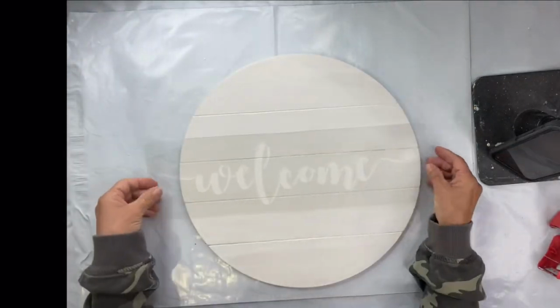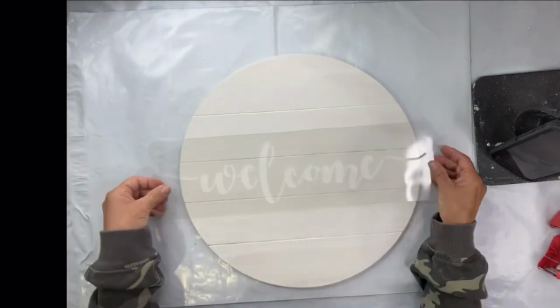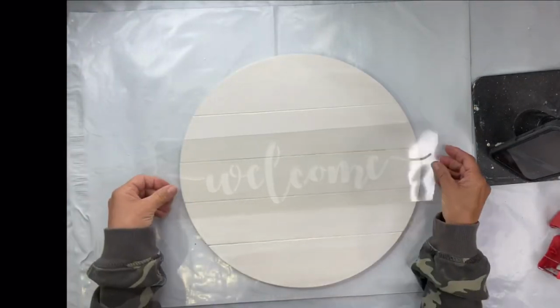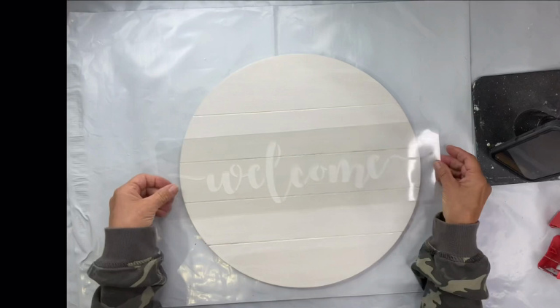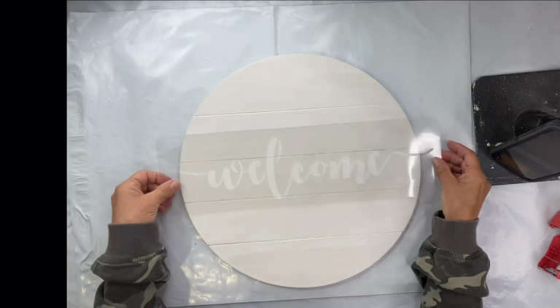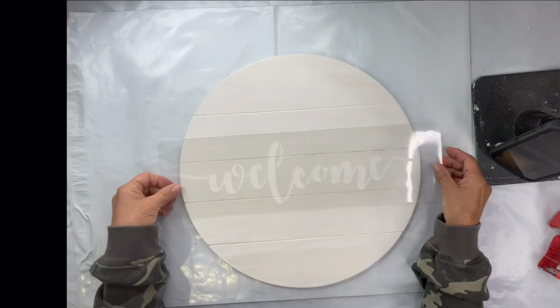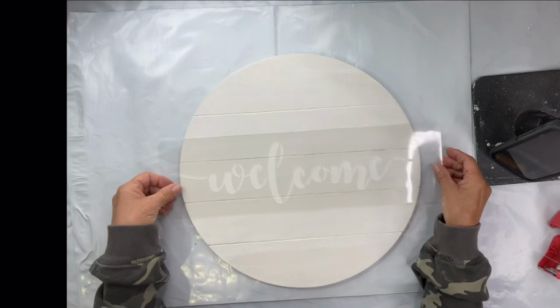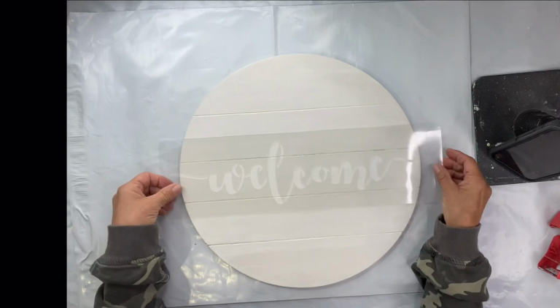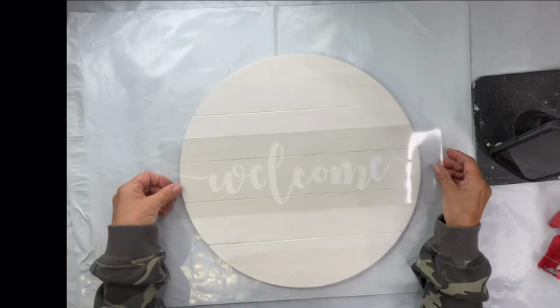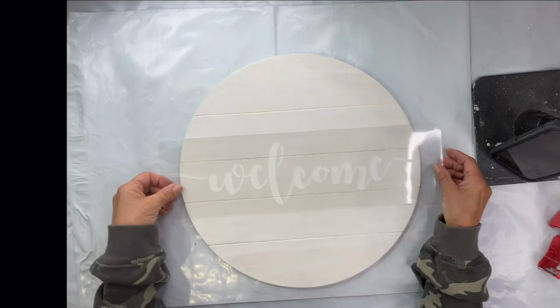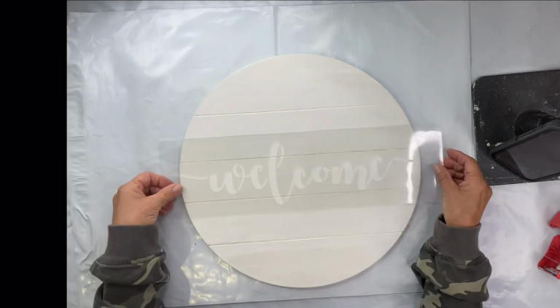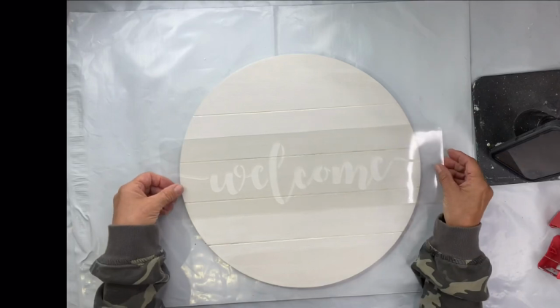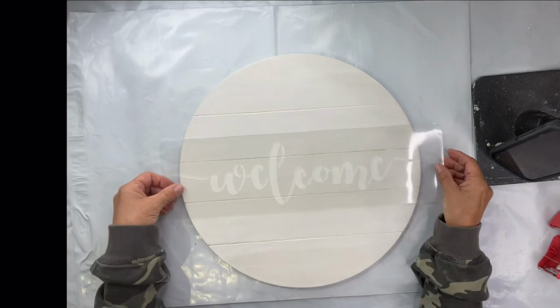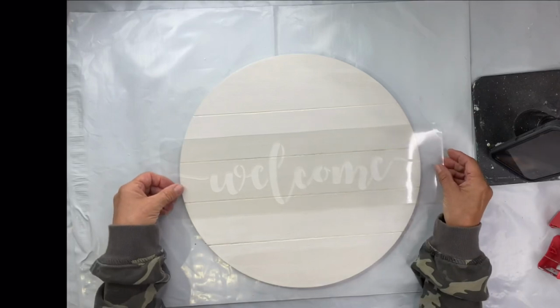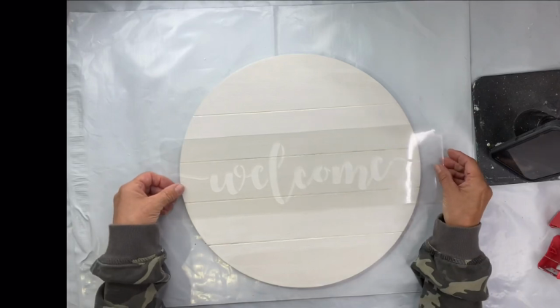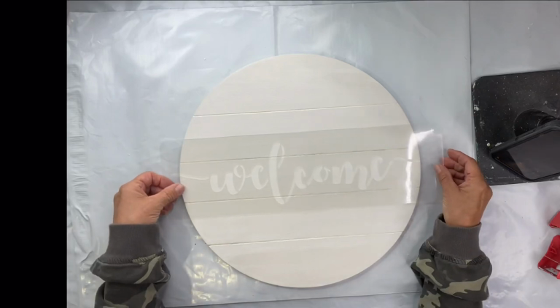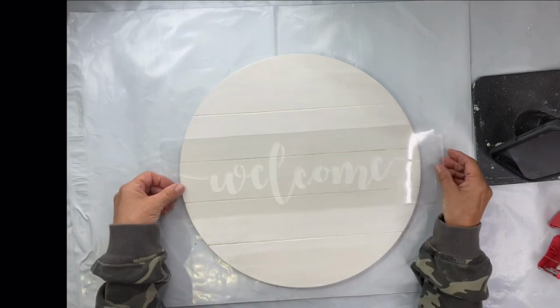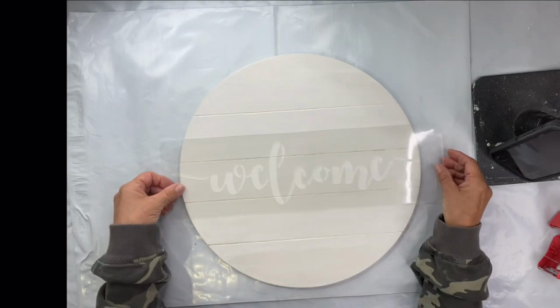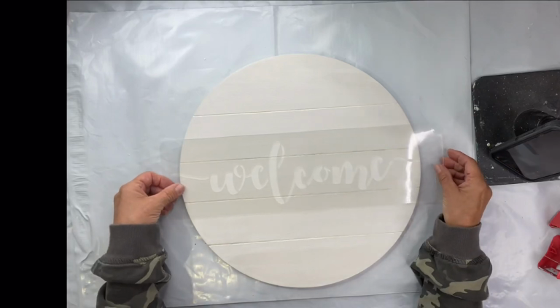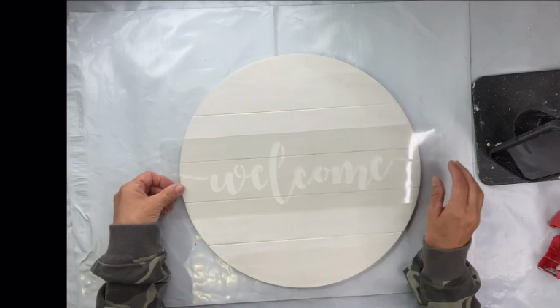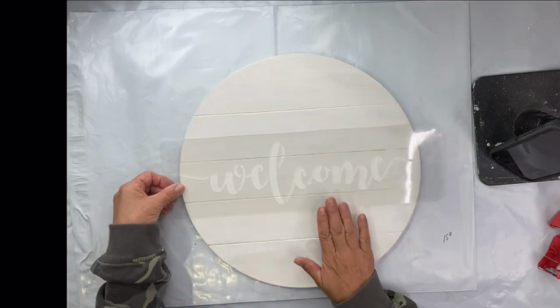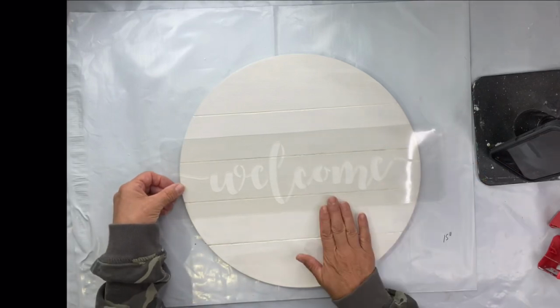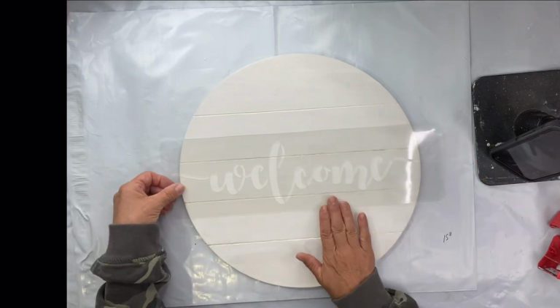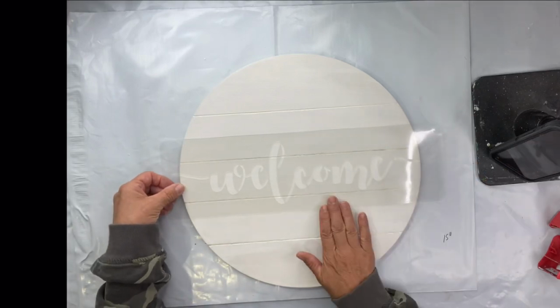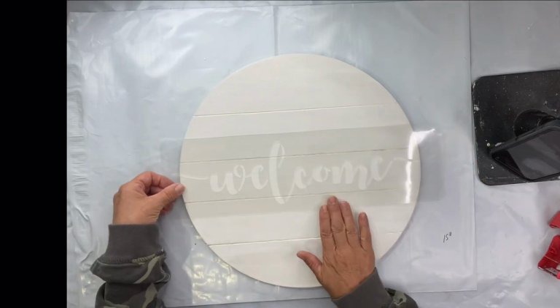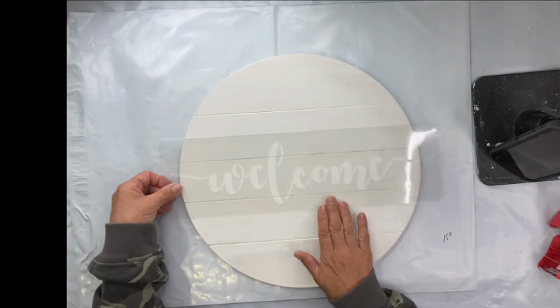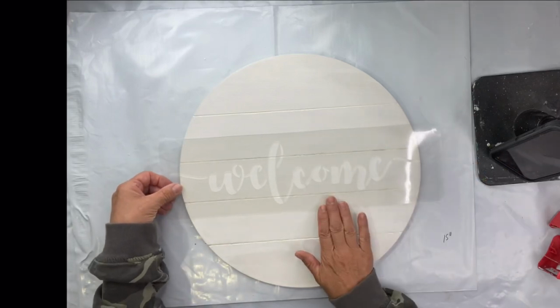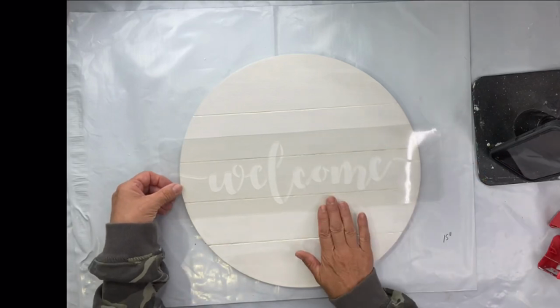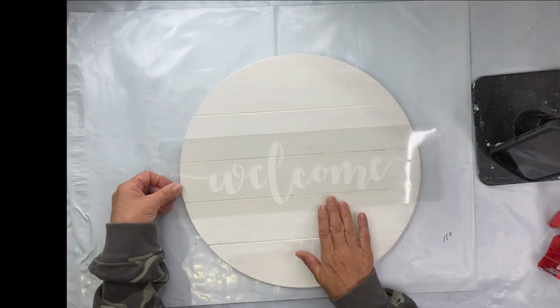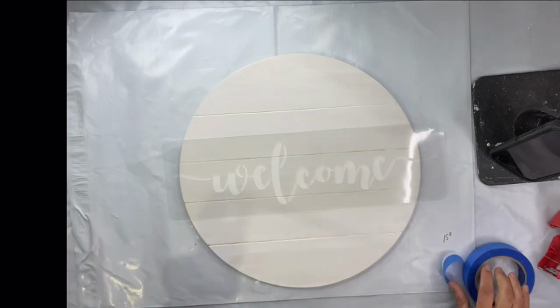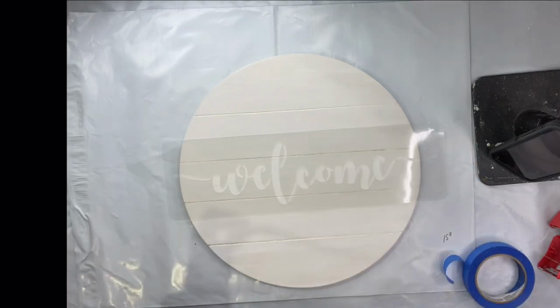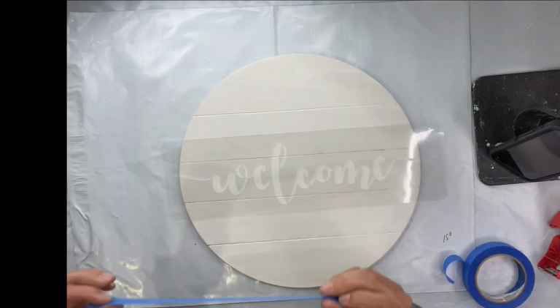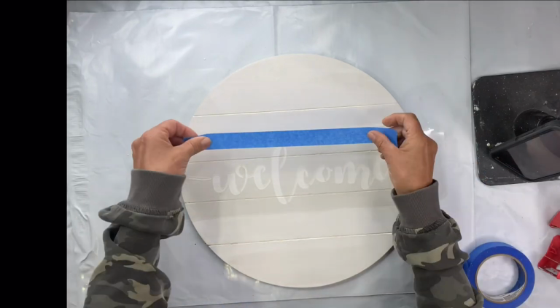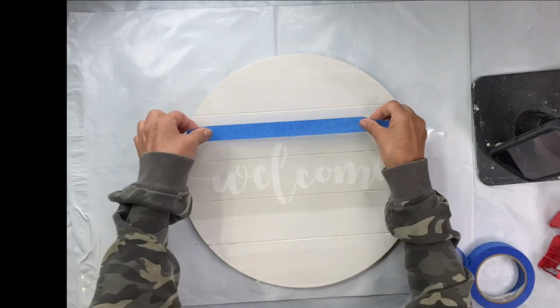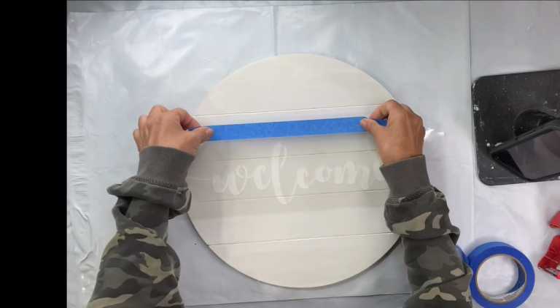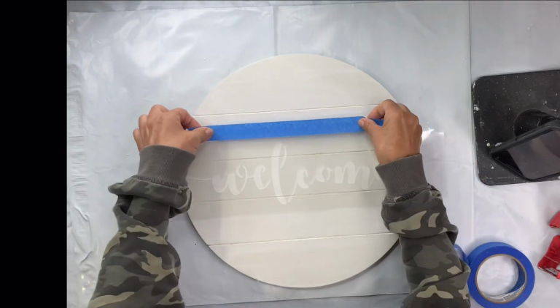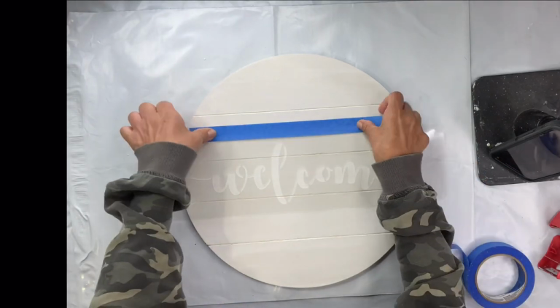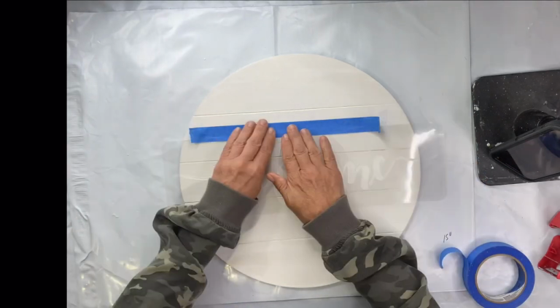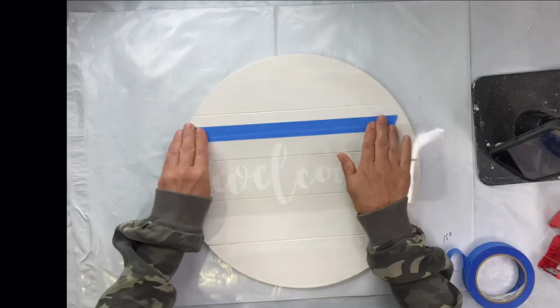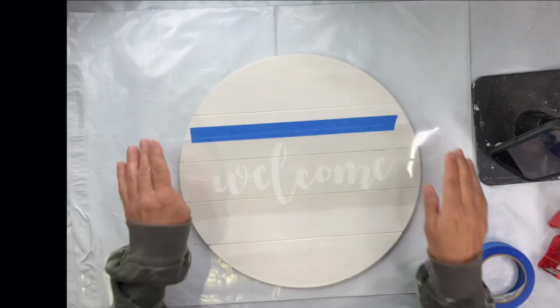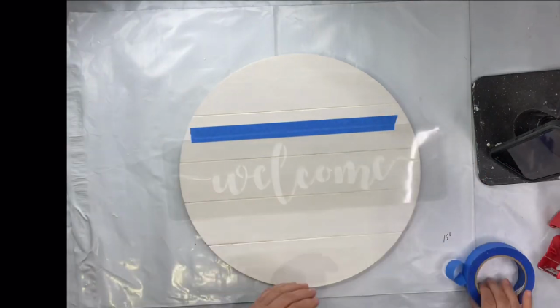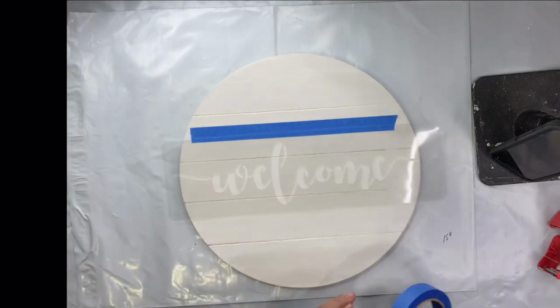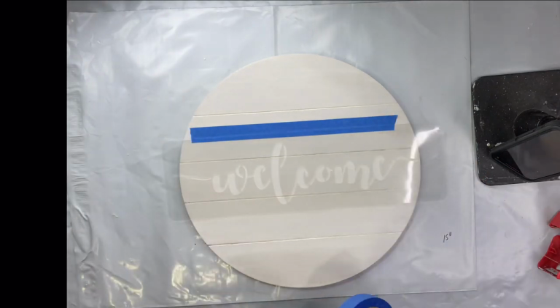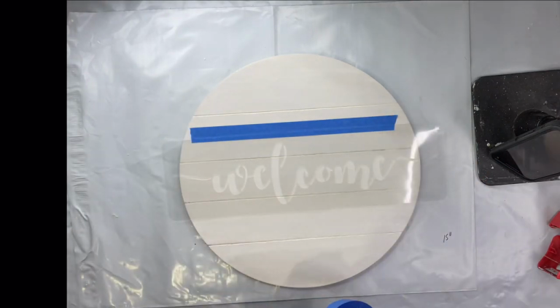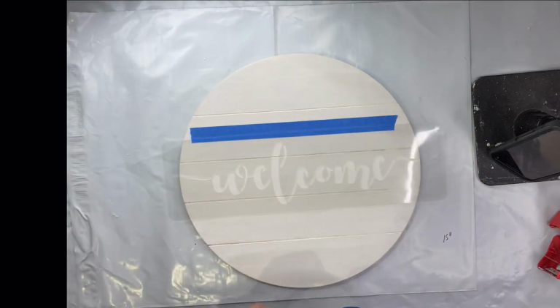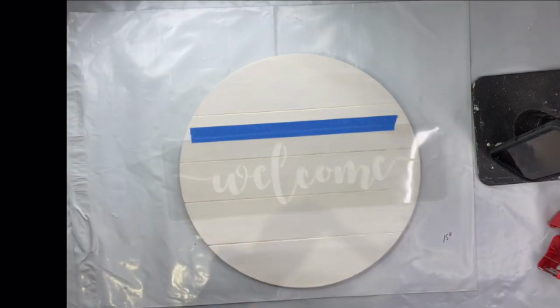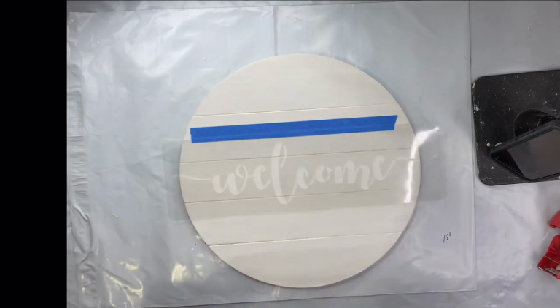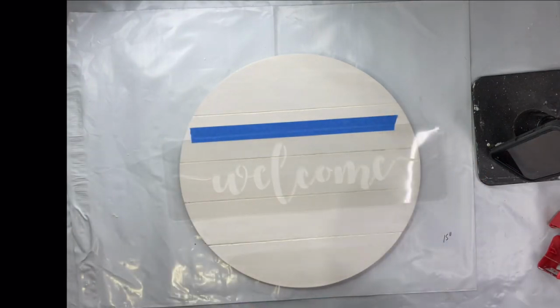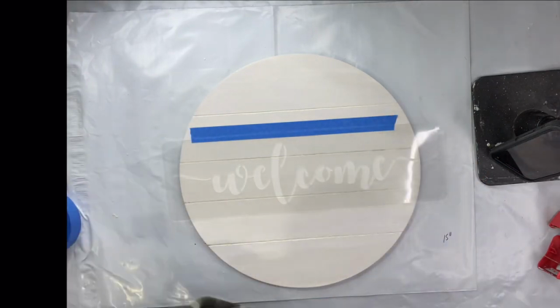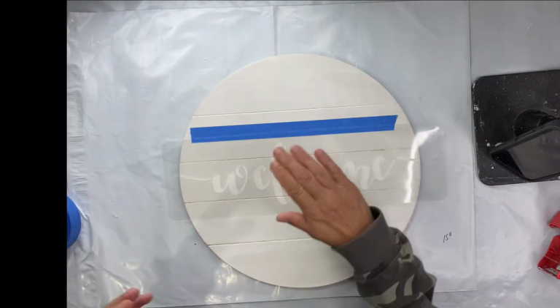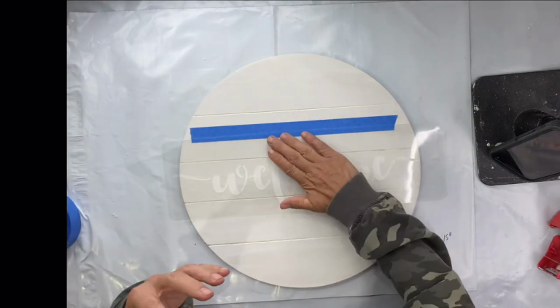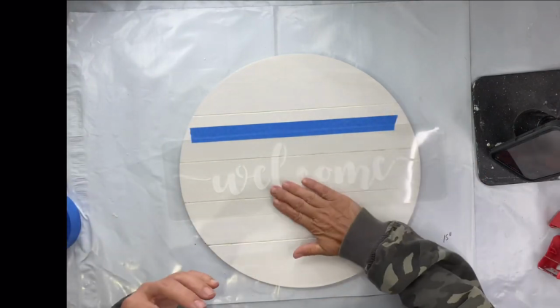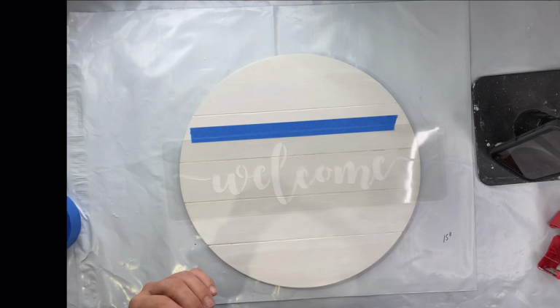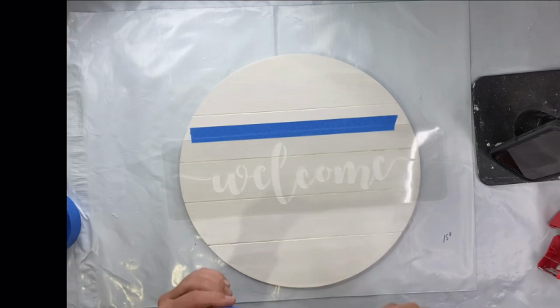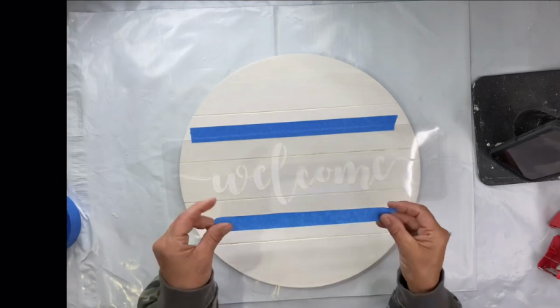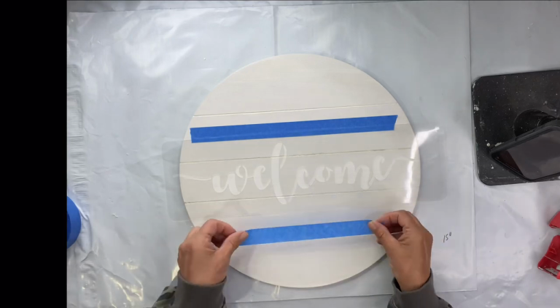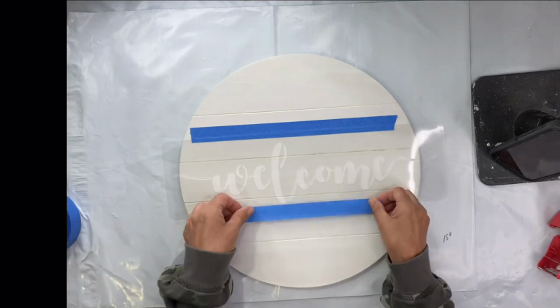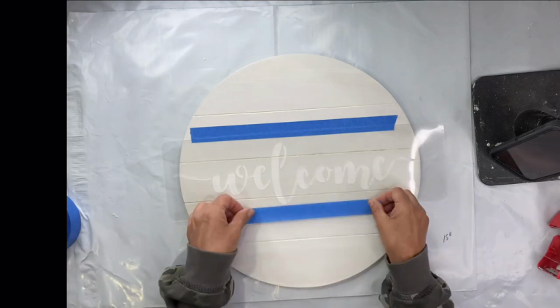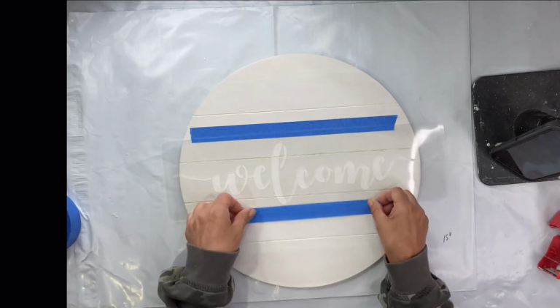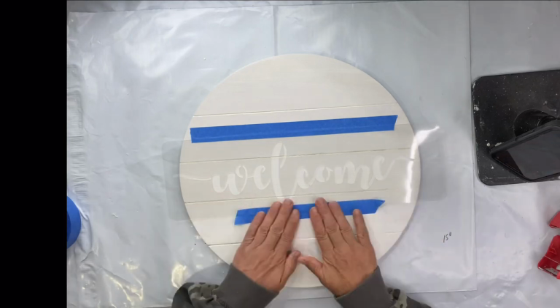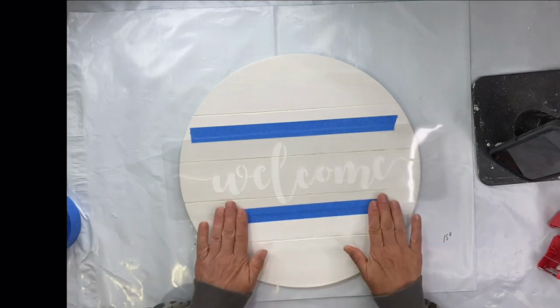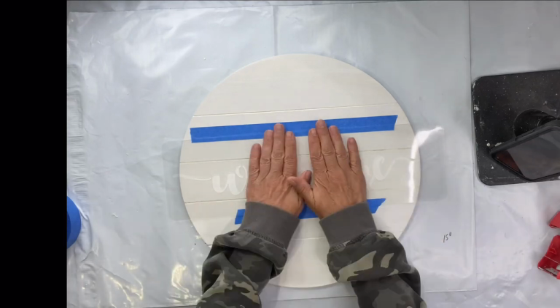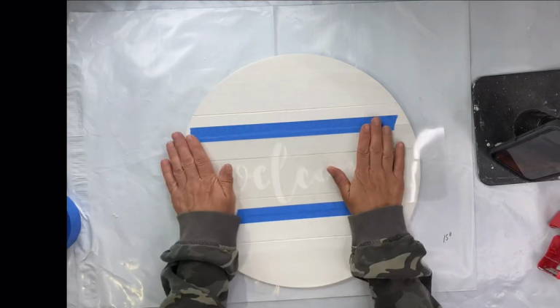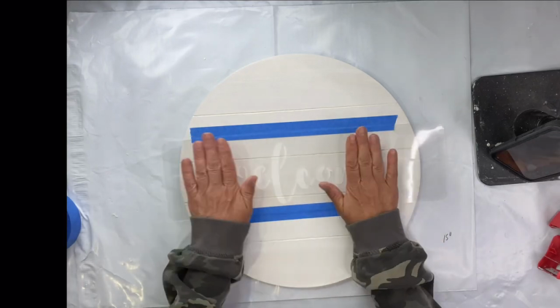We have this new stencil at ChocolateFancy.com — it's the Welcome stencil. It fit perfectly with this 15-inch circle, just to keep that in mind. And I'm going to tape it down.